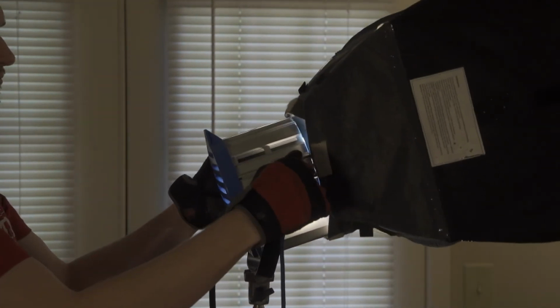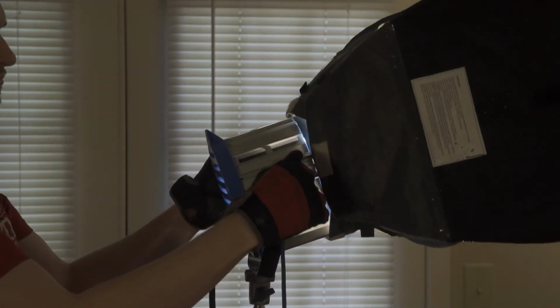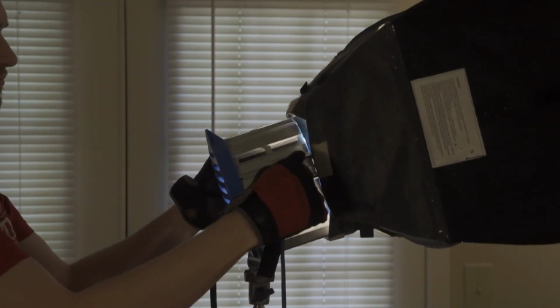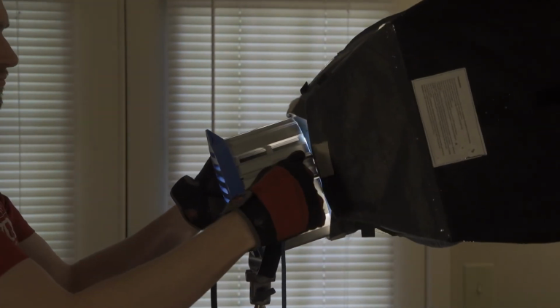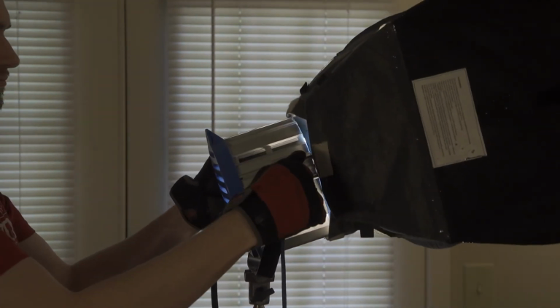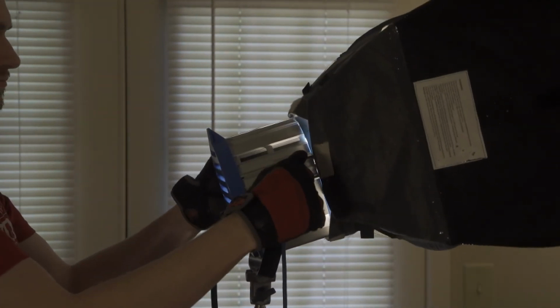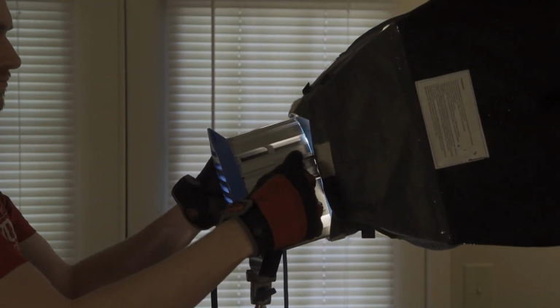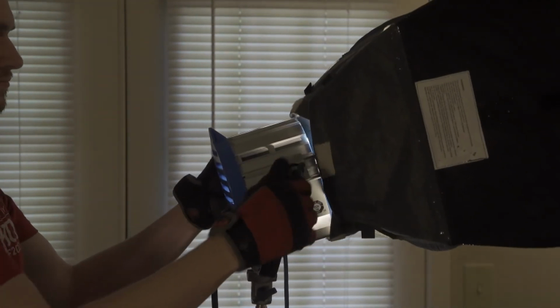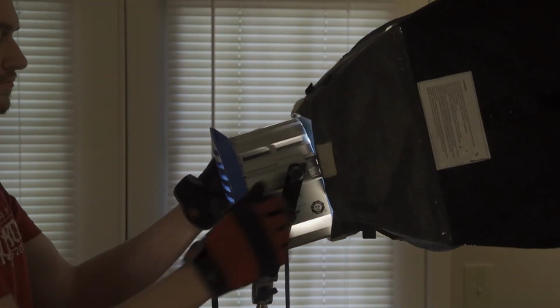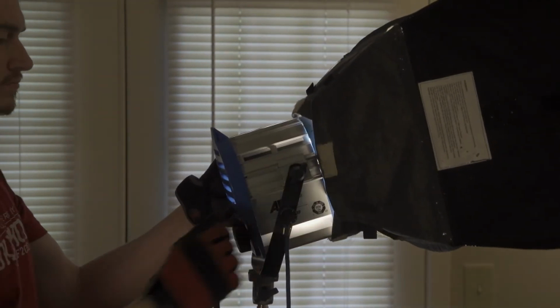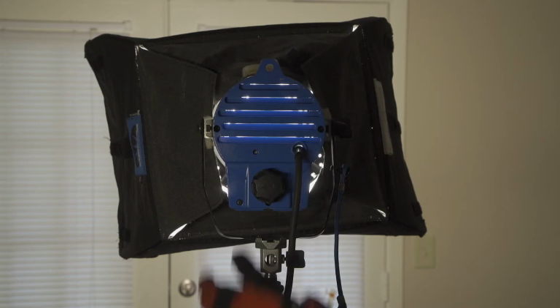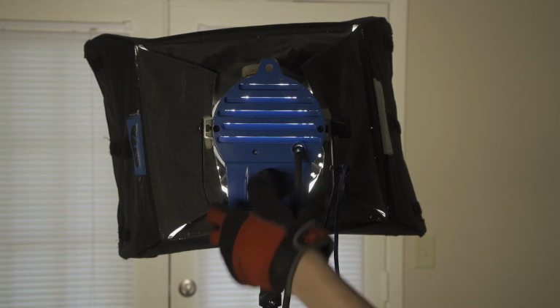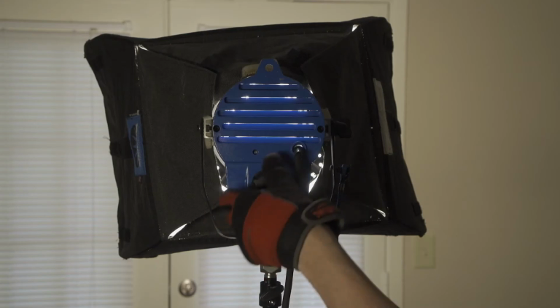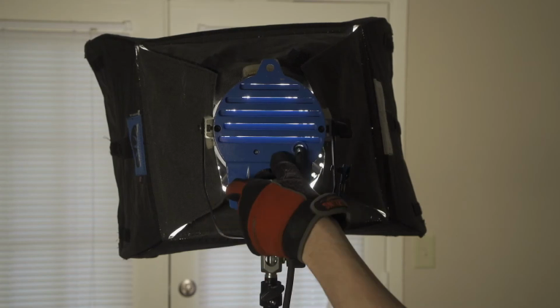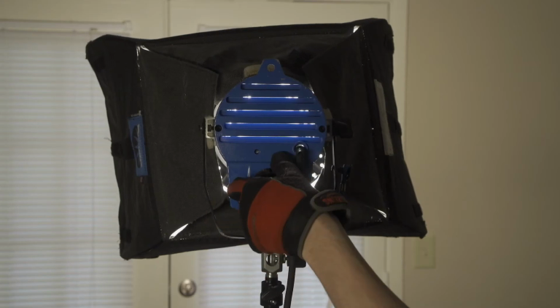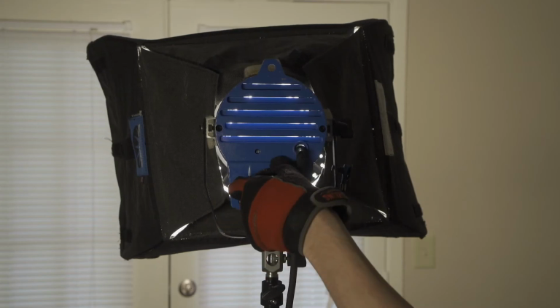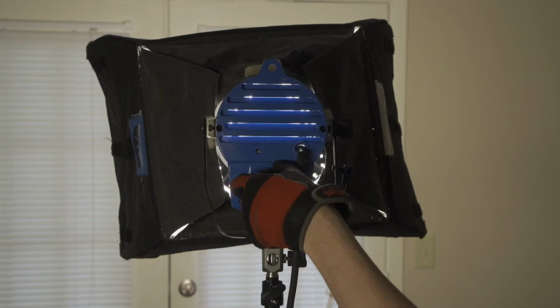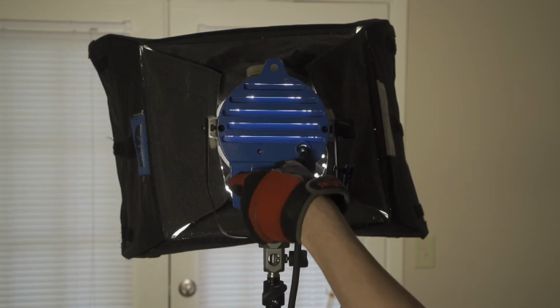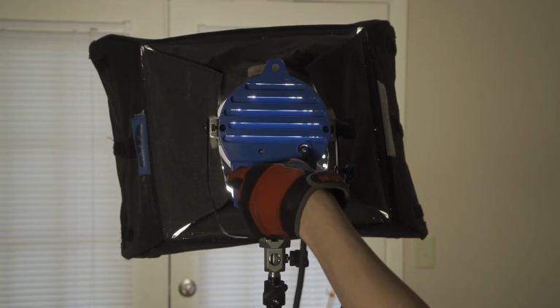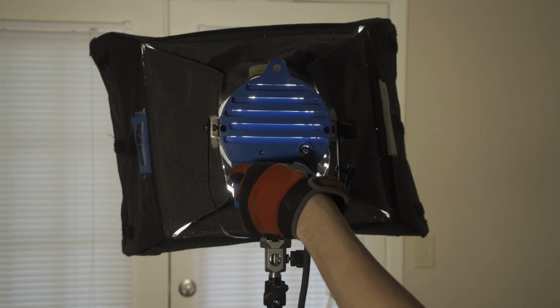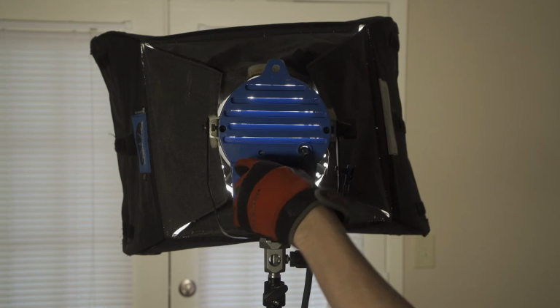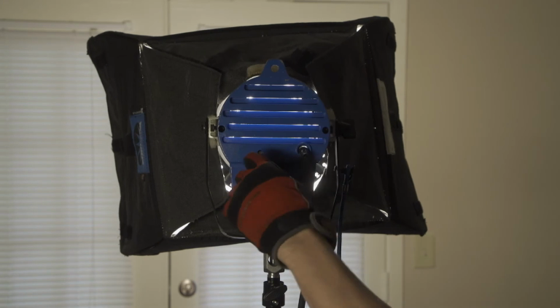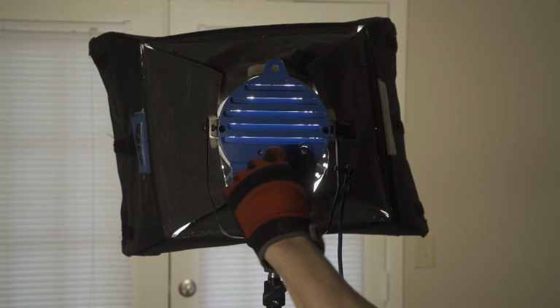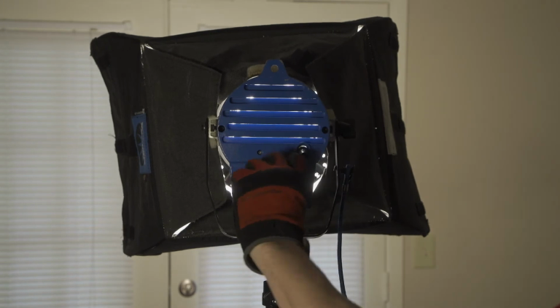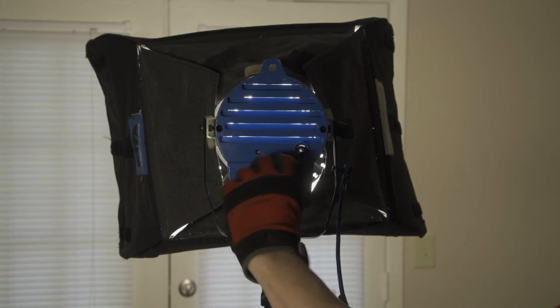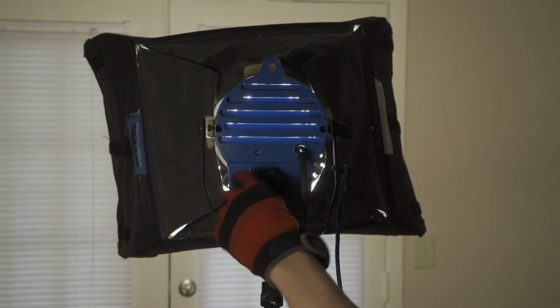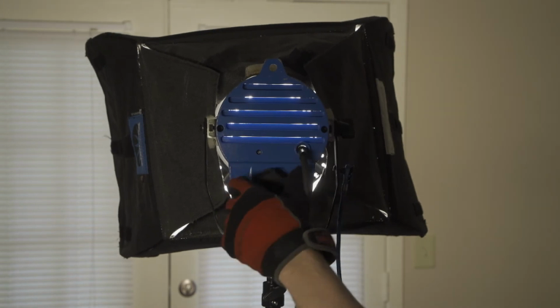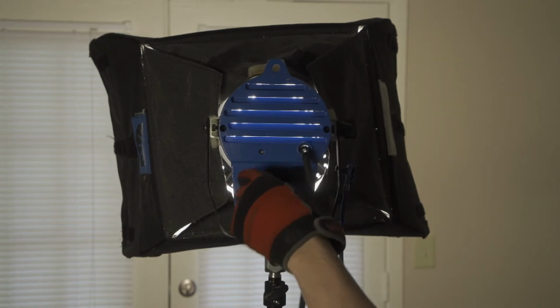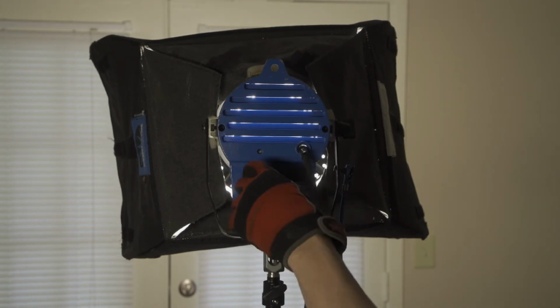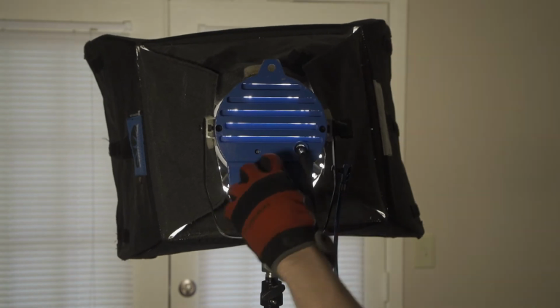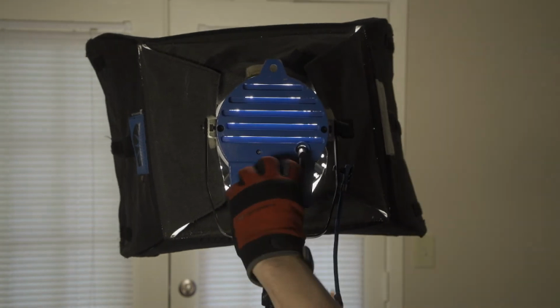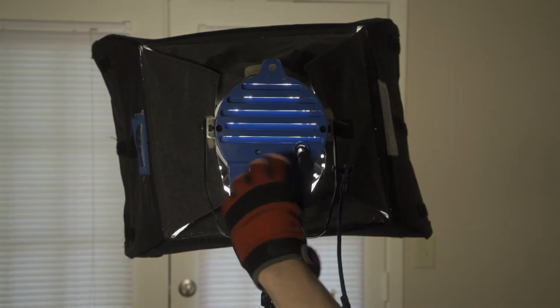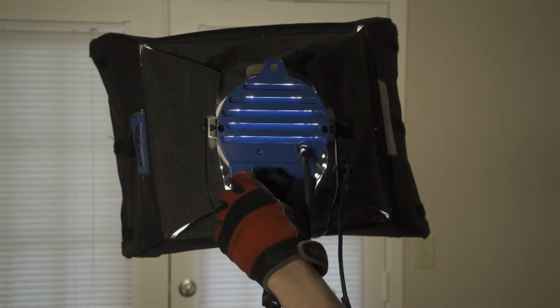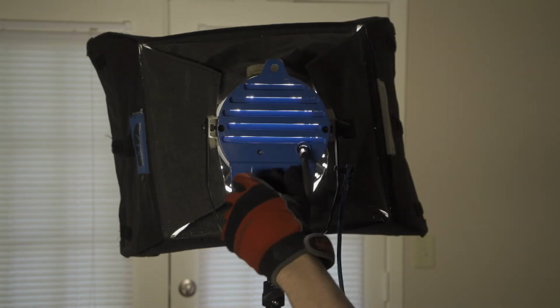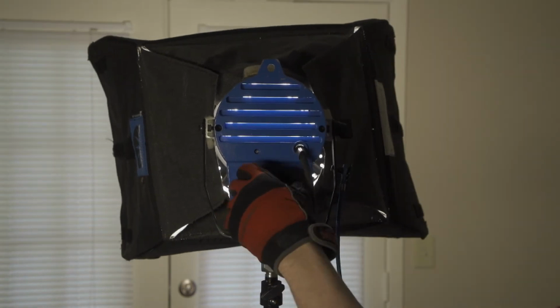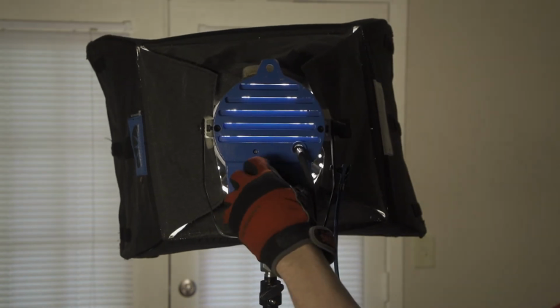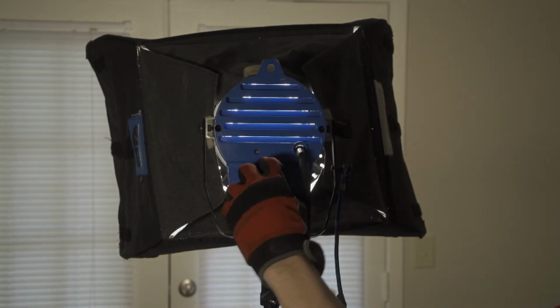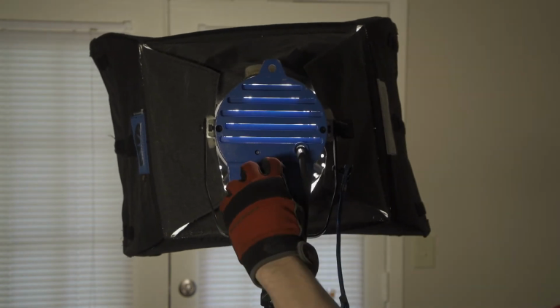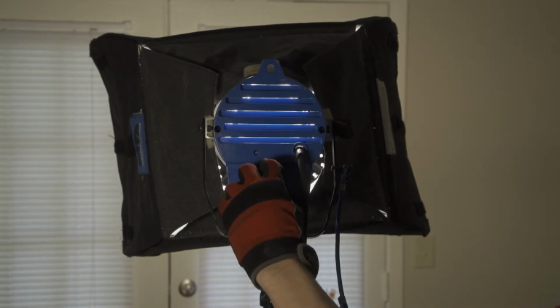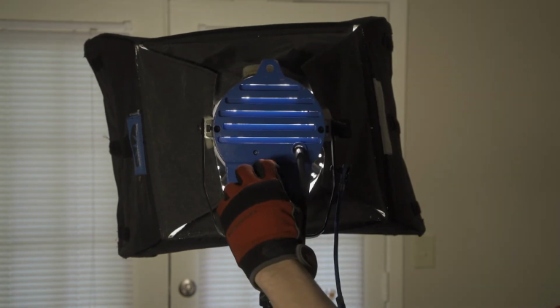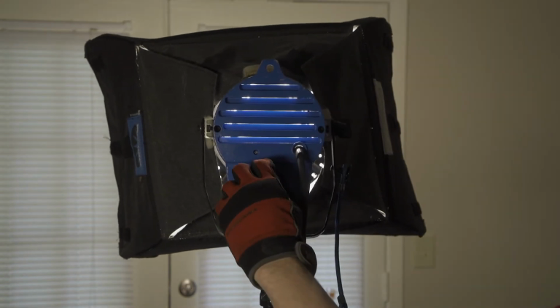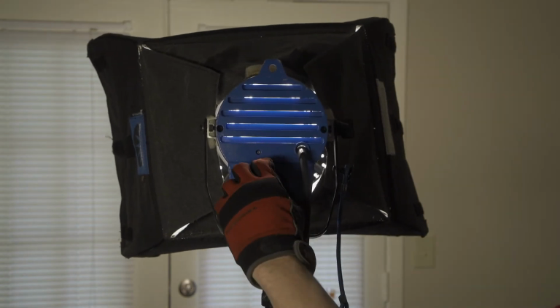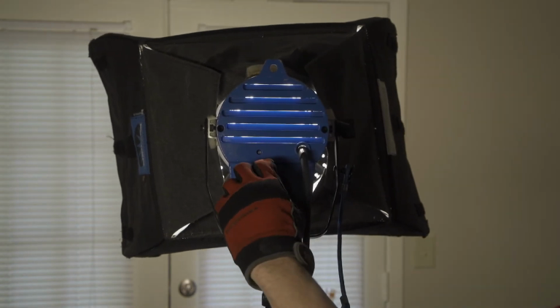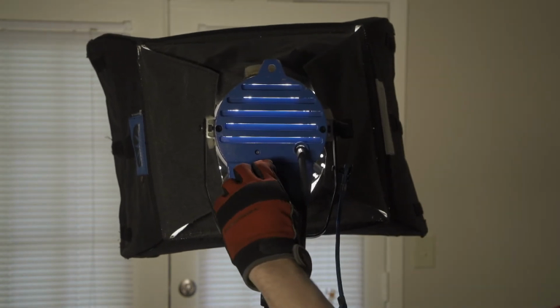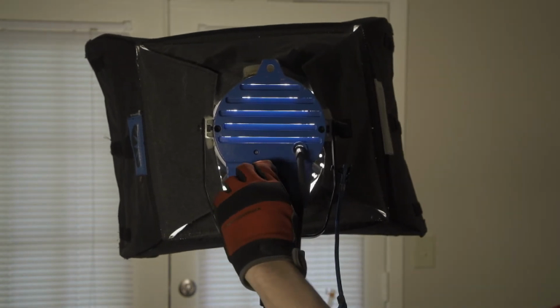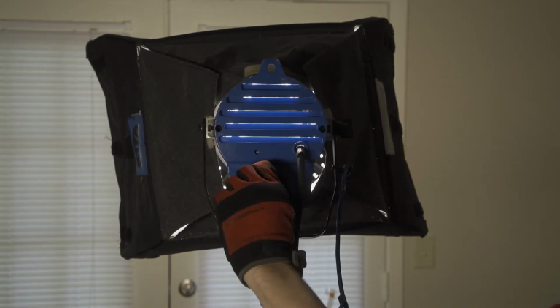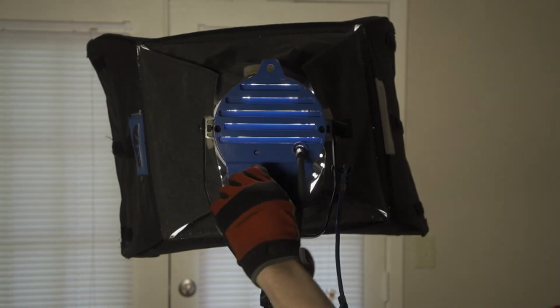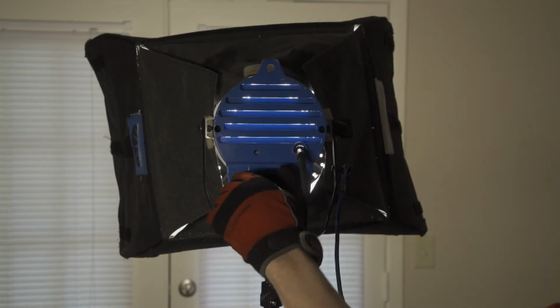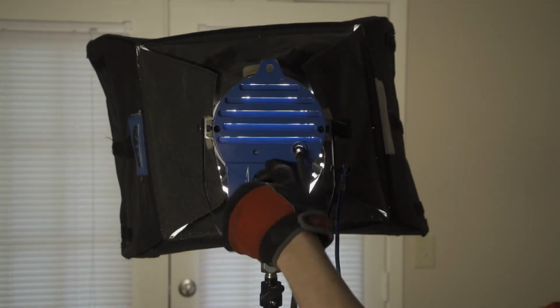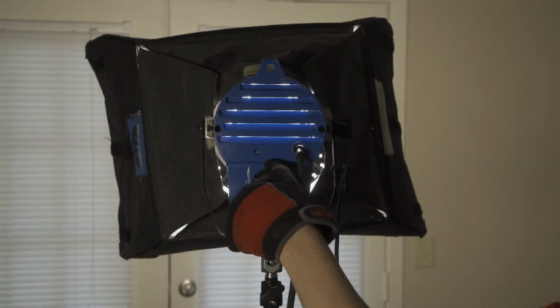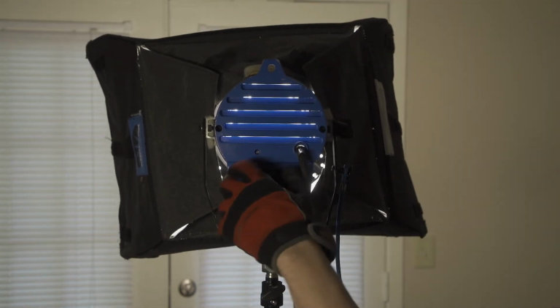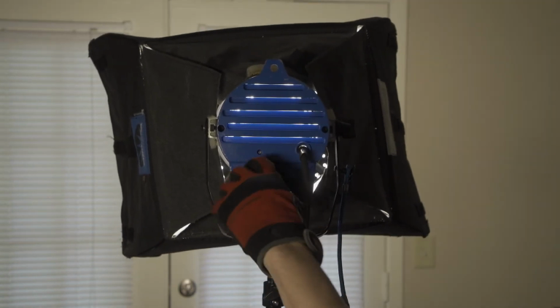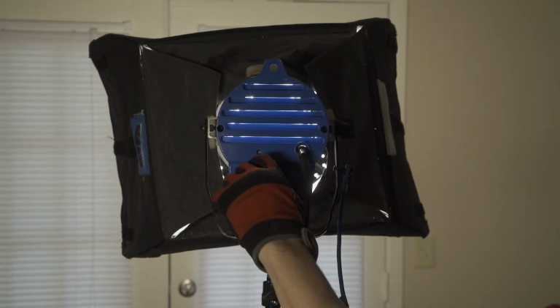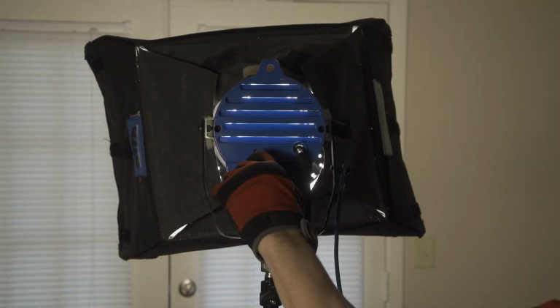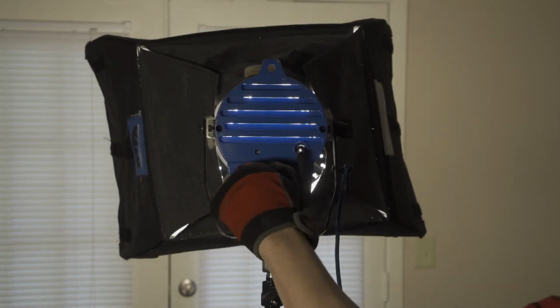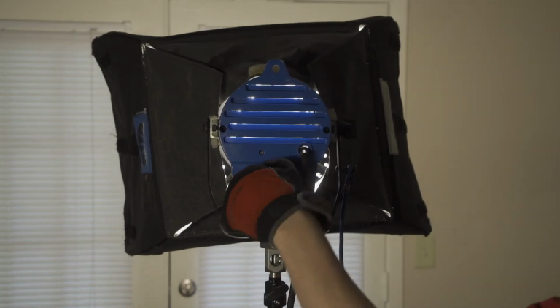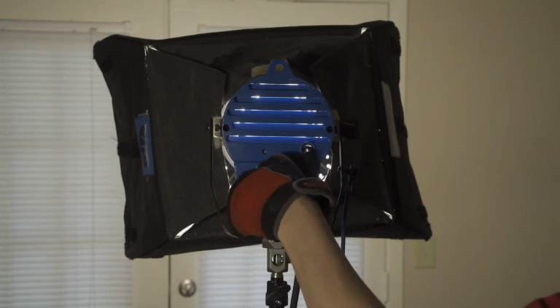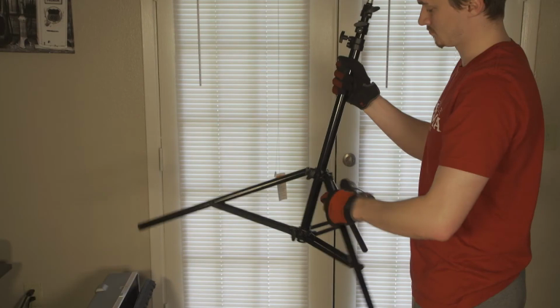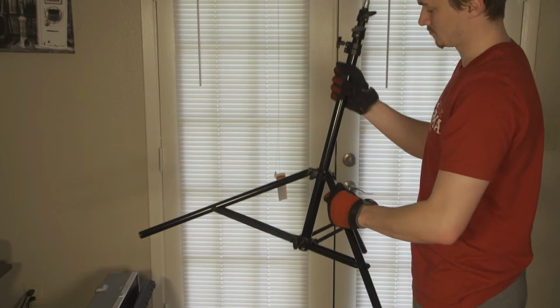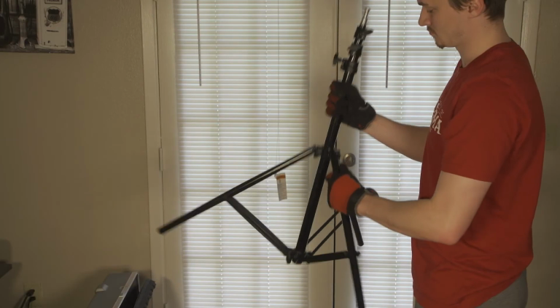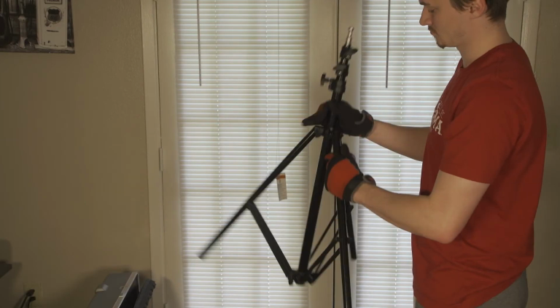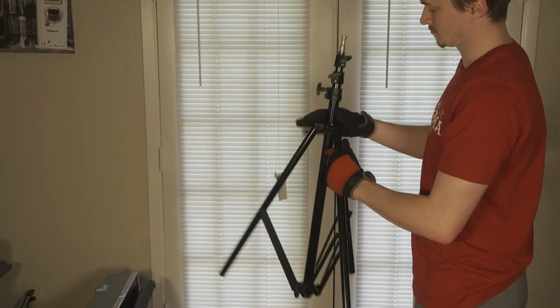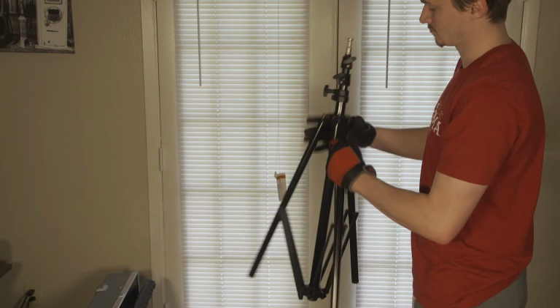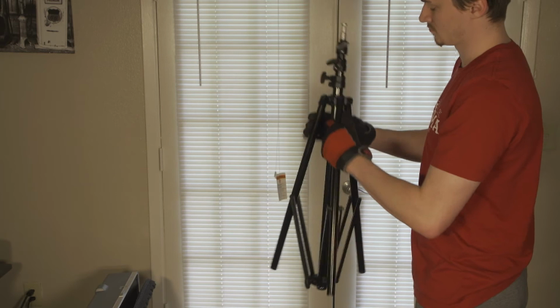The angle of the light can be adjusted by loosening the fastening knobs on the side. You can also adjust the light pattern from spot to flood with the knob on the back. Be sure to wear gloves when handling the light while it's on, as these lights get extremely hot very quickly.